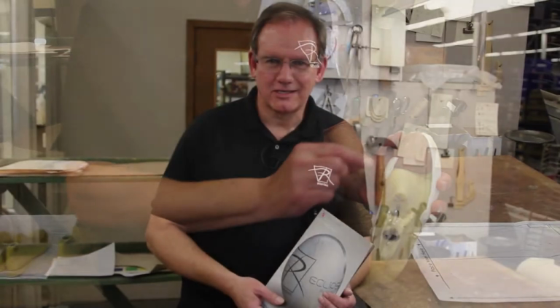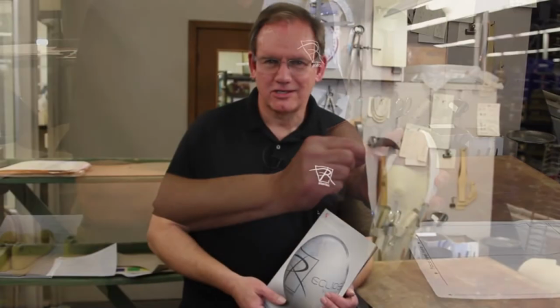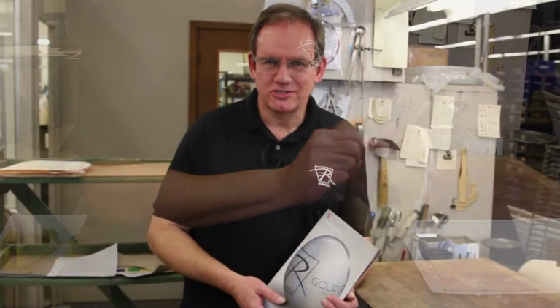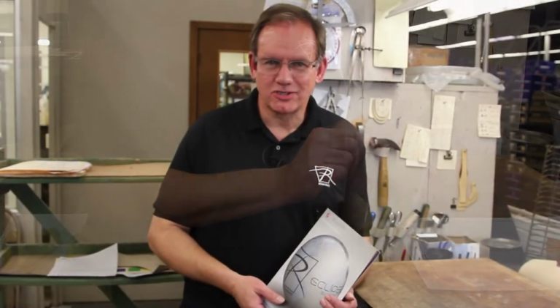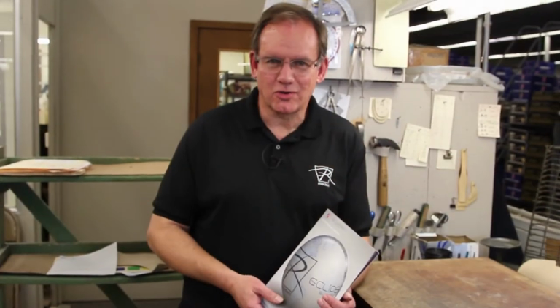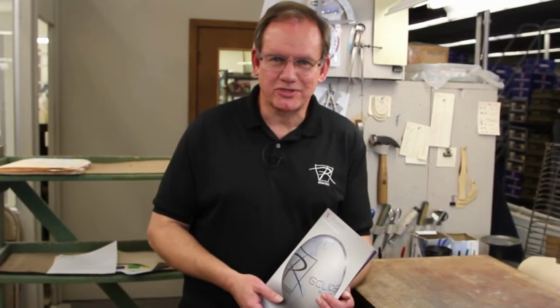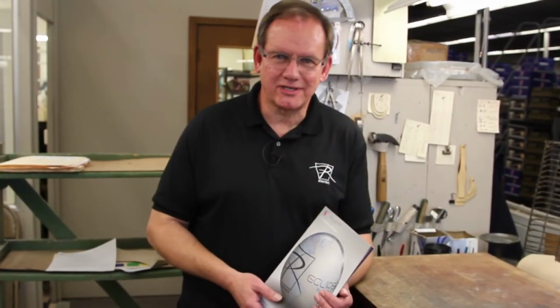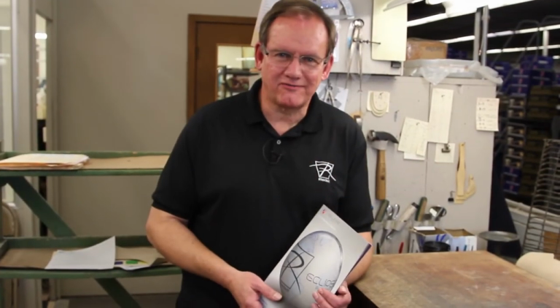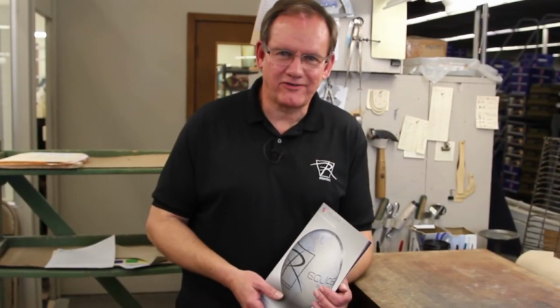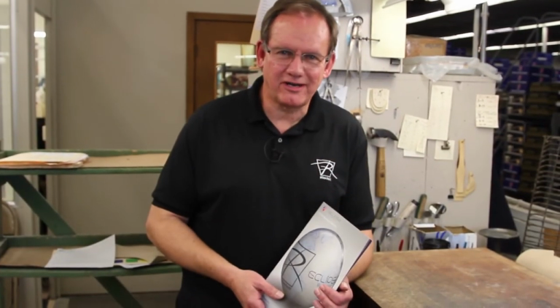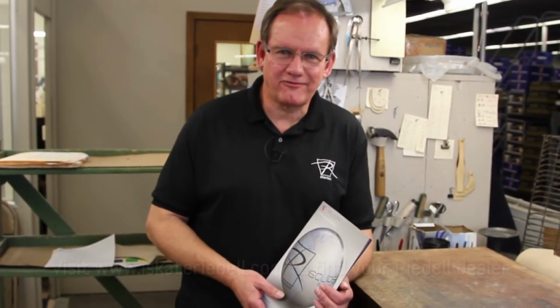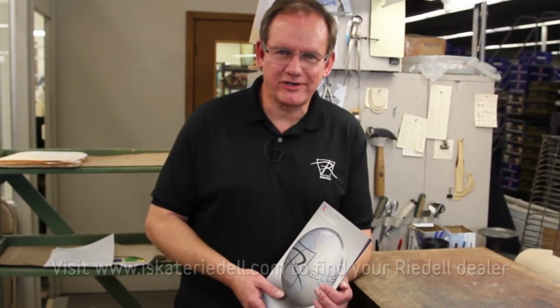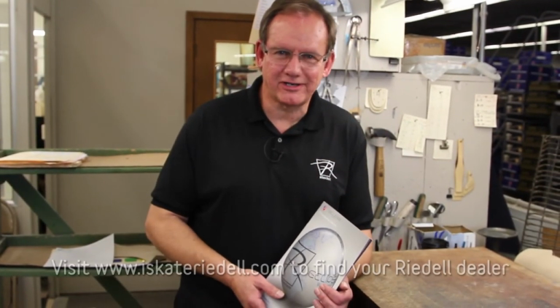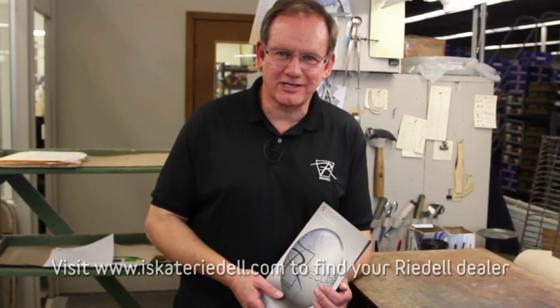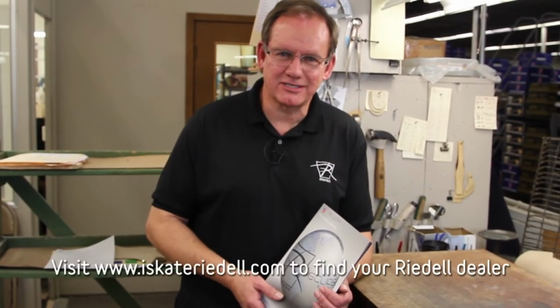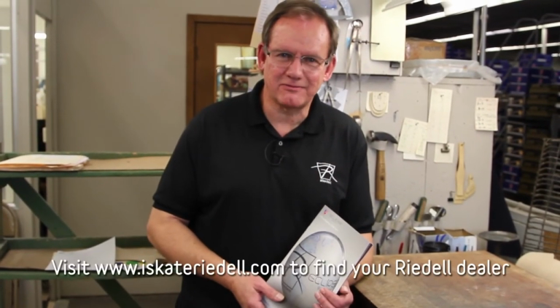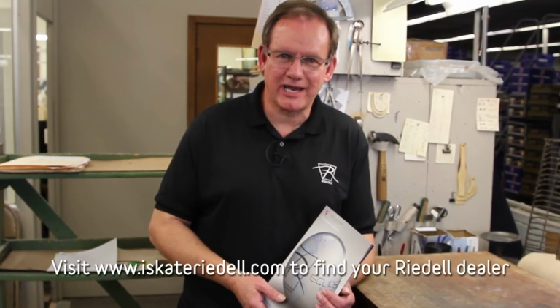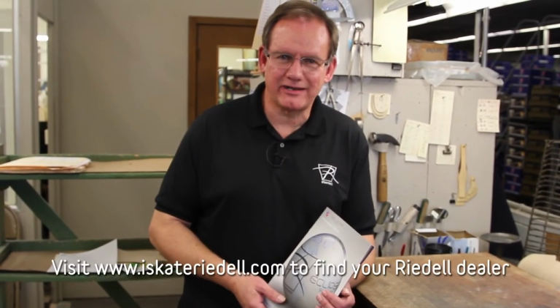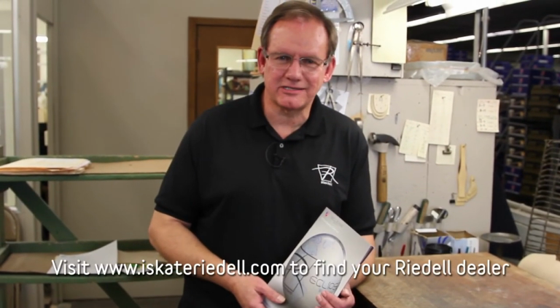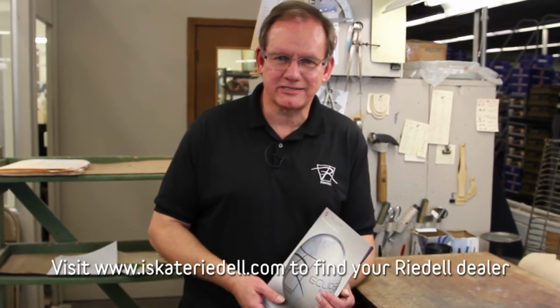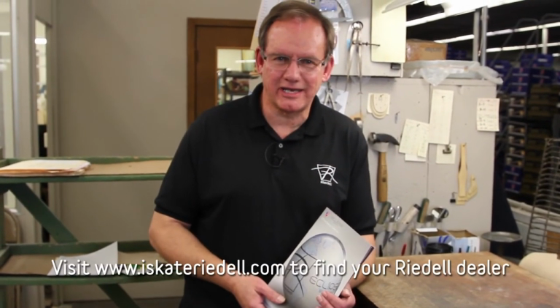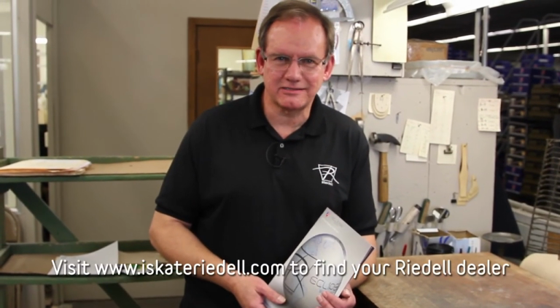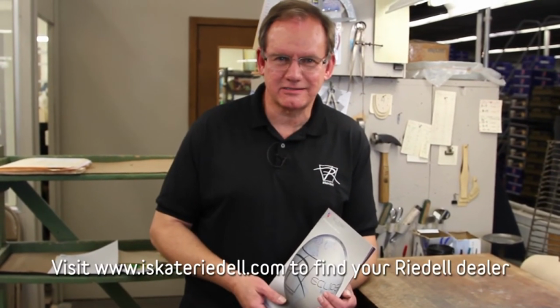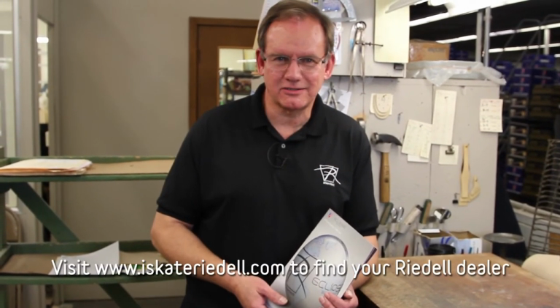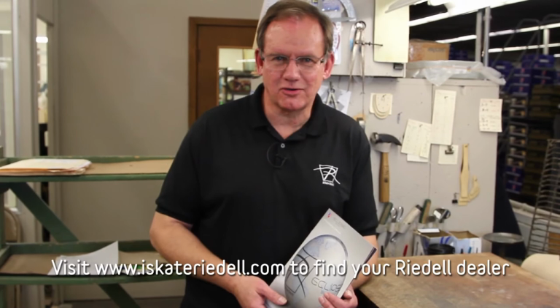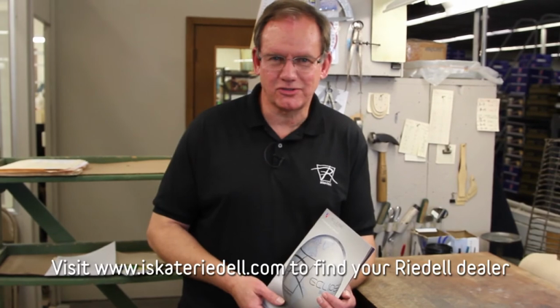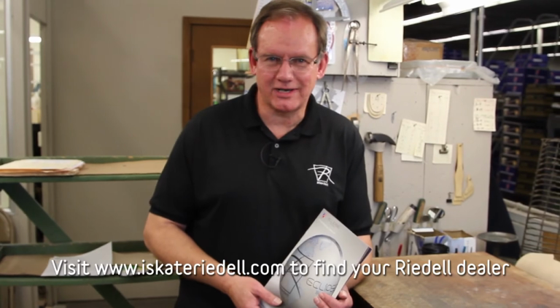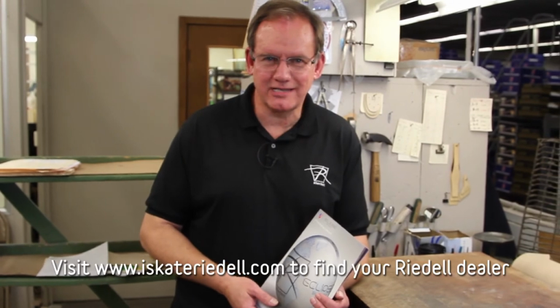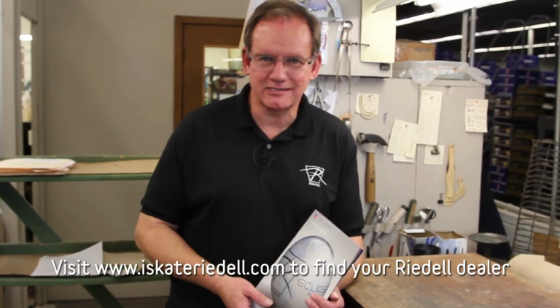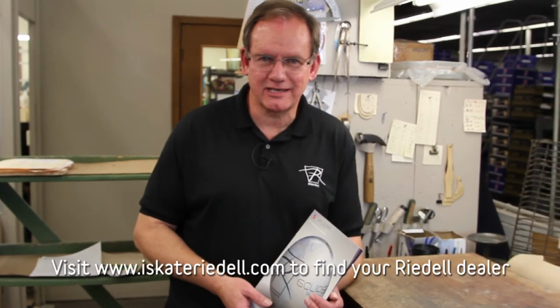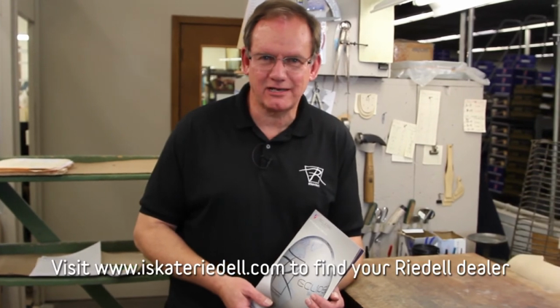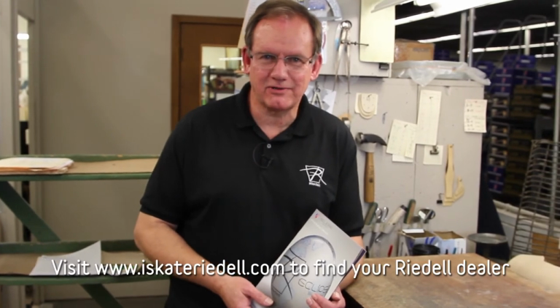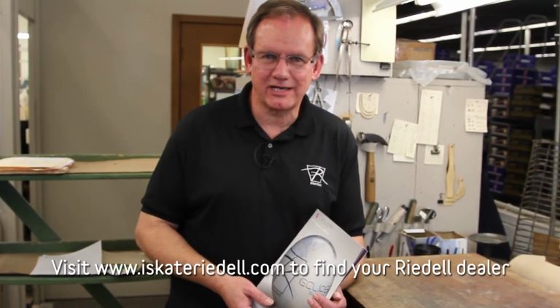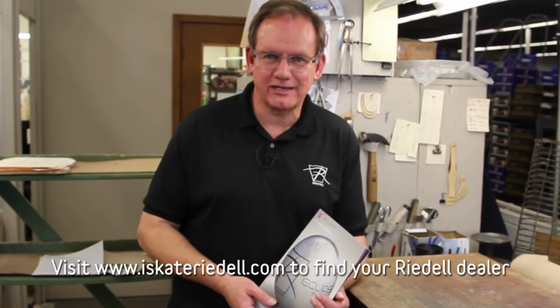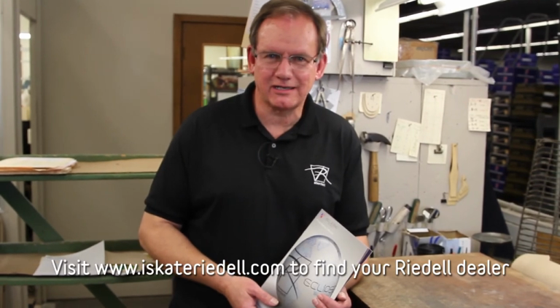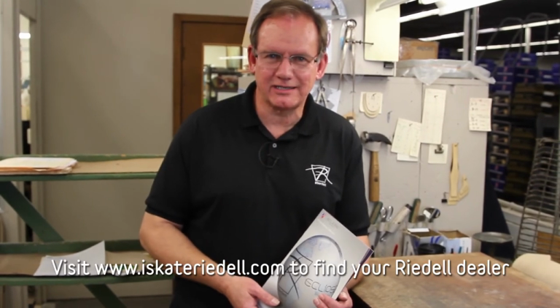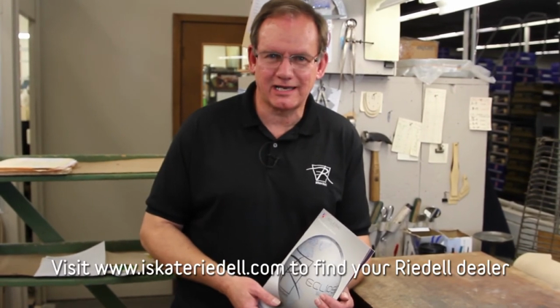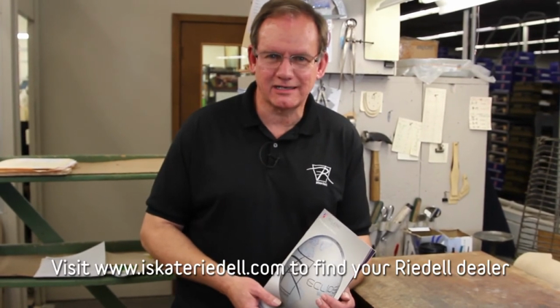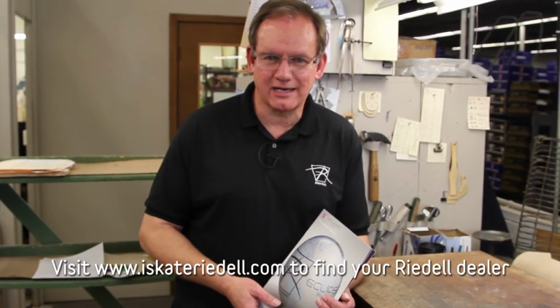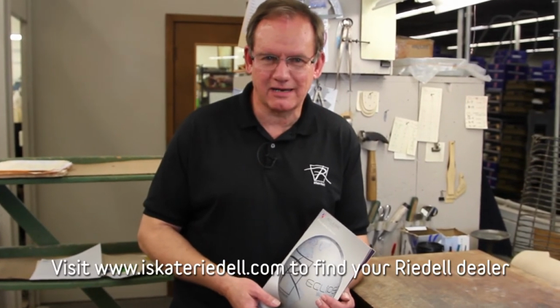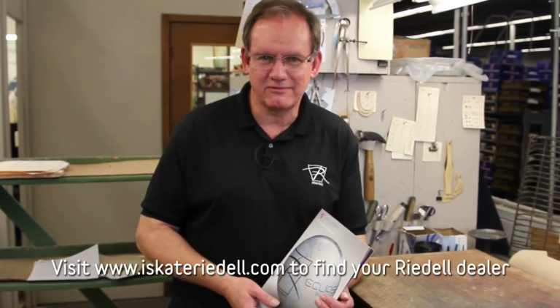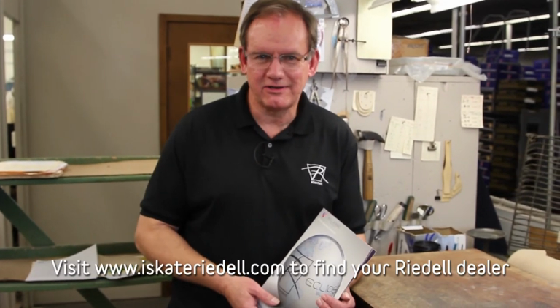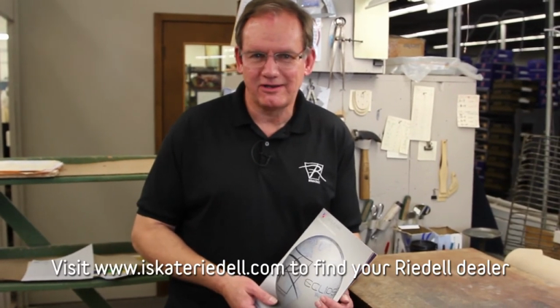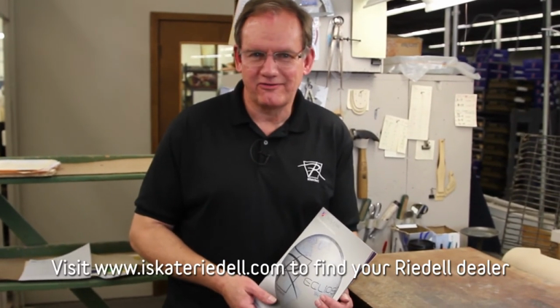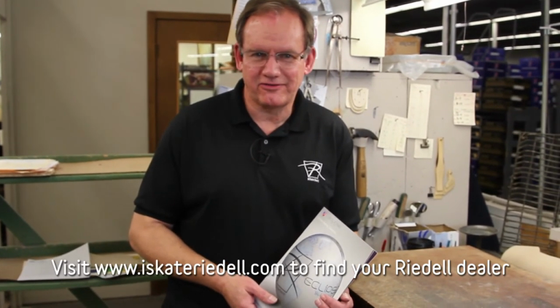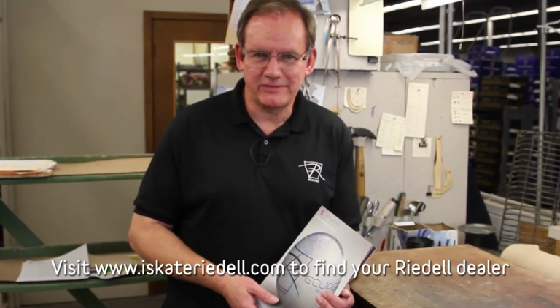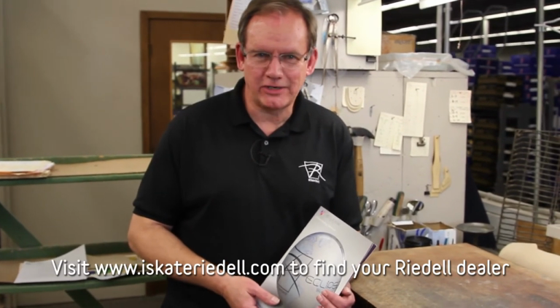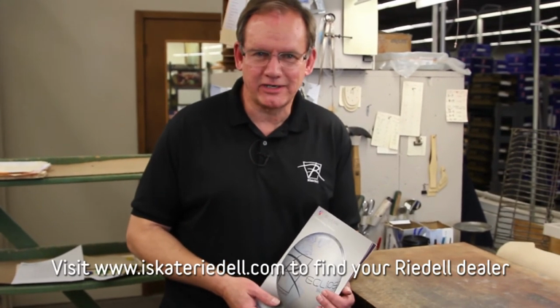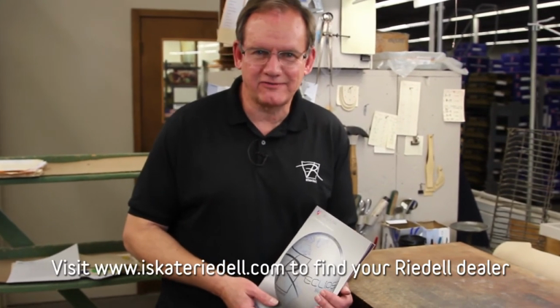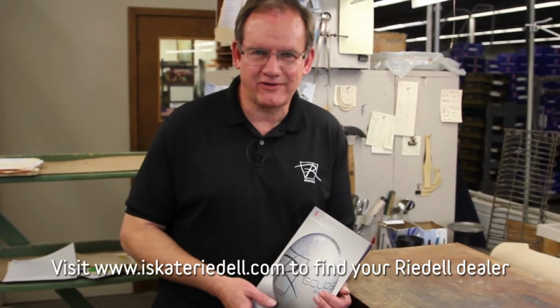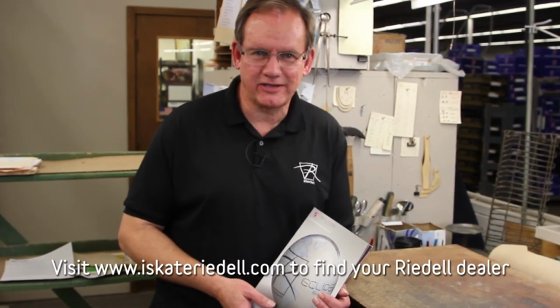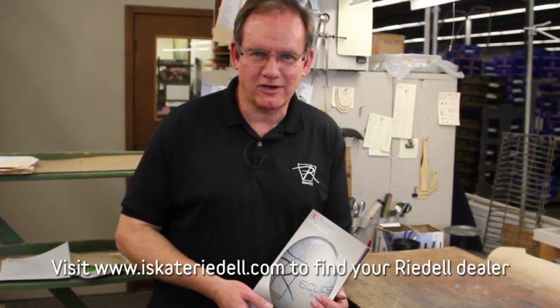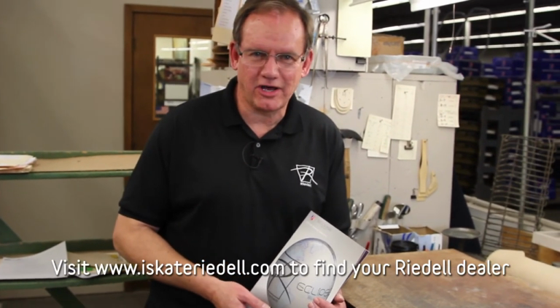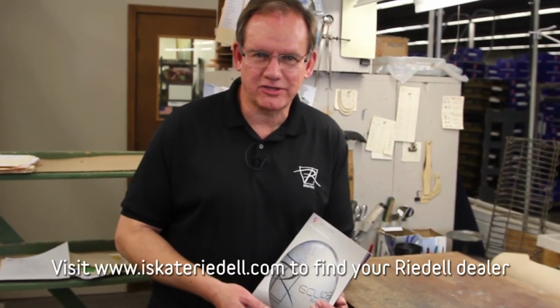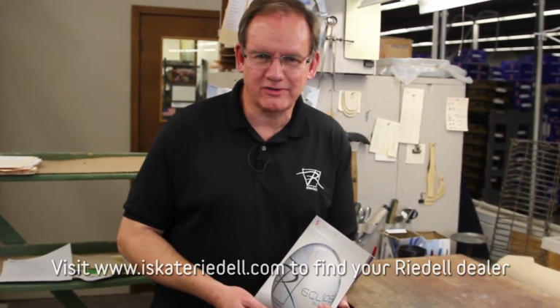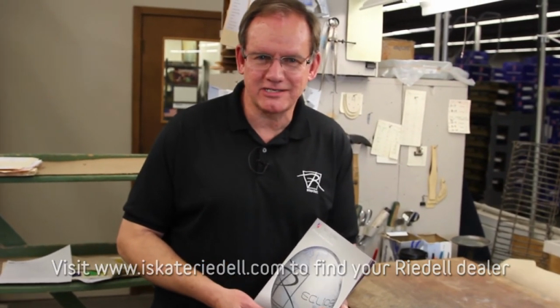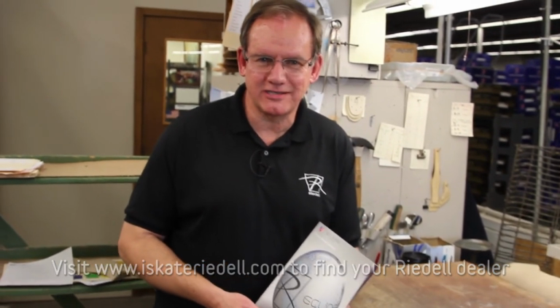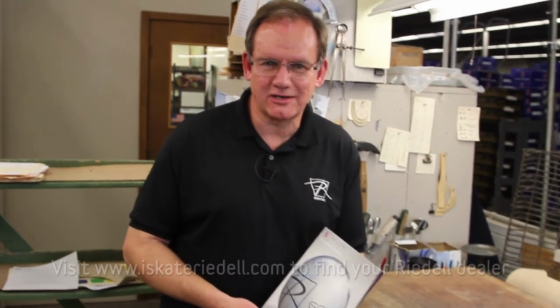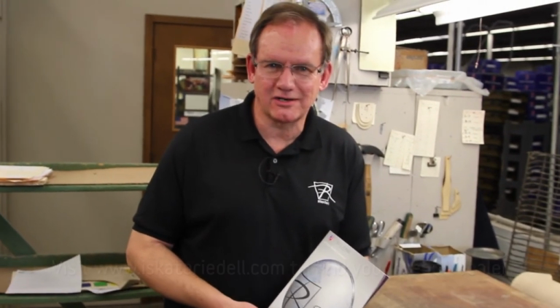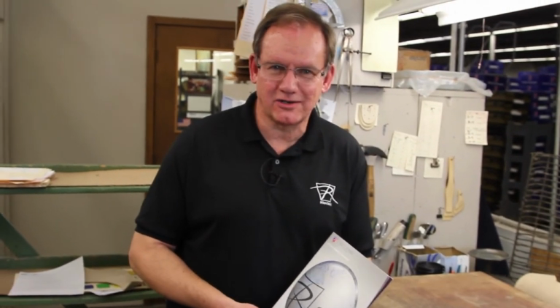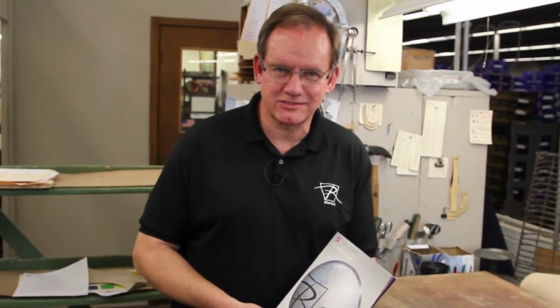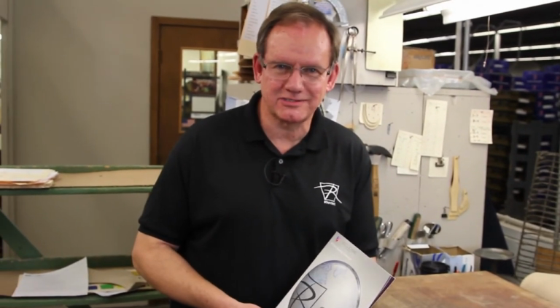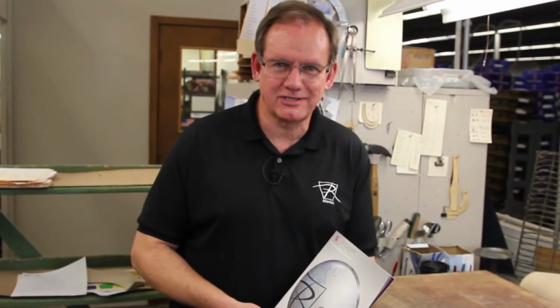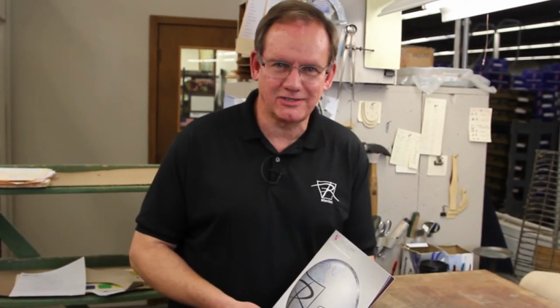To get fitted for your custom Rydell skates, go to IceSkateRydell.com, where you can find the authorized dealer closest to you.